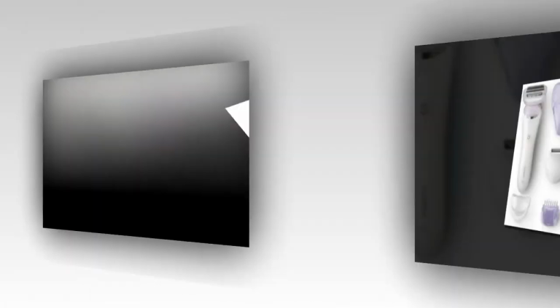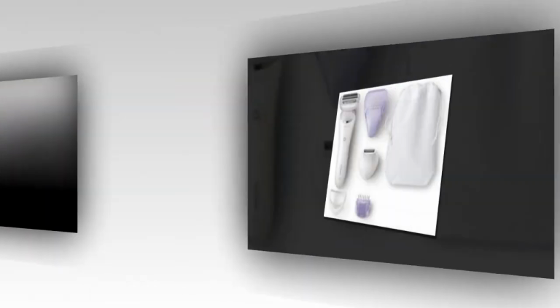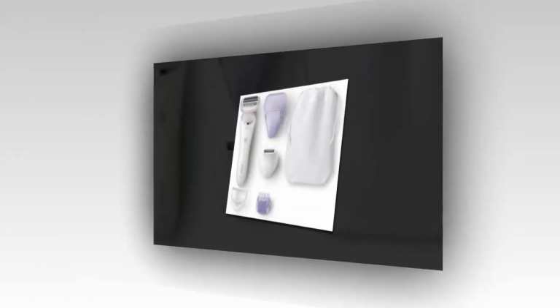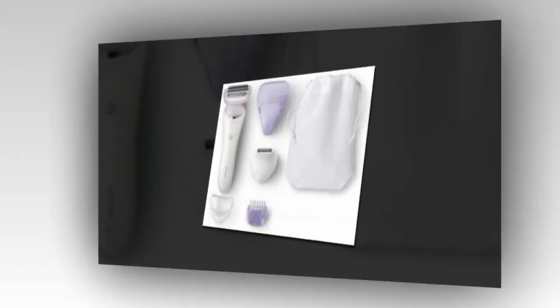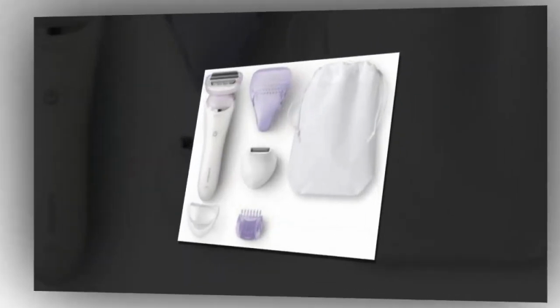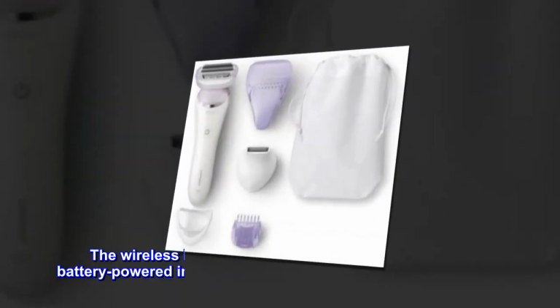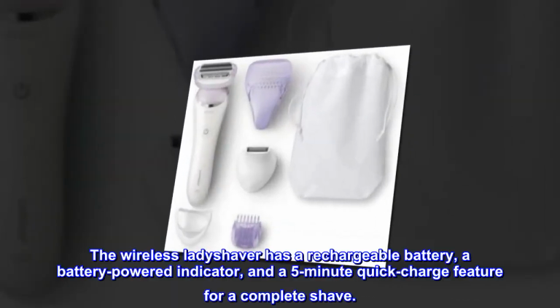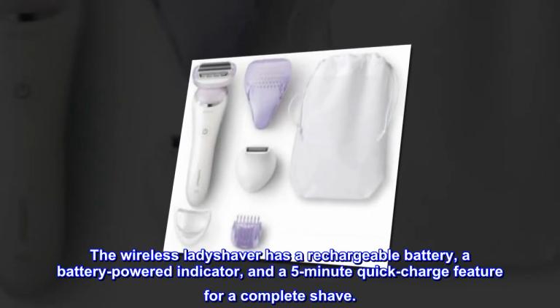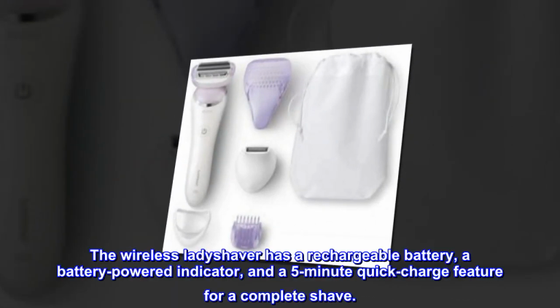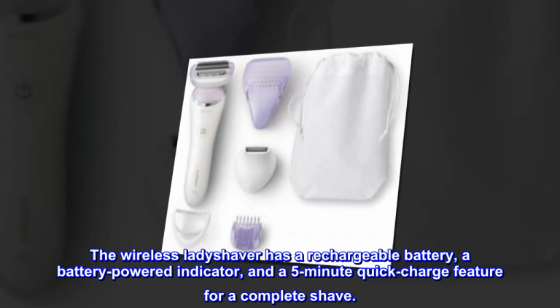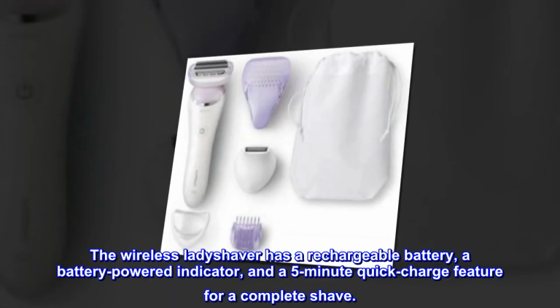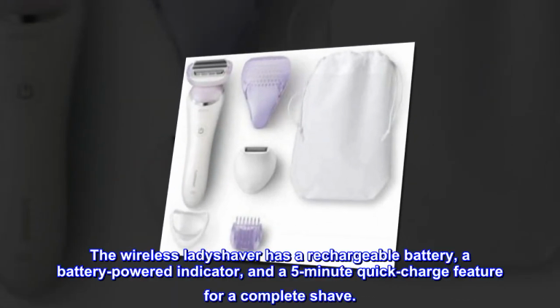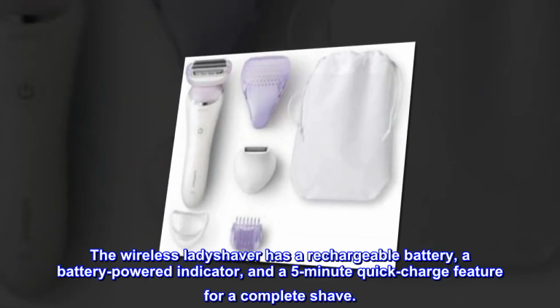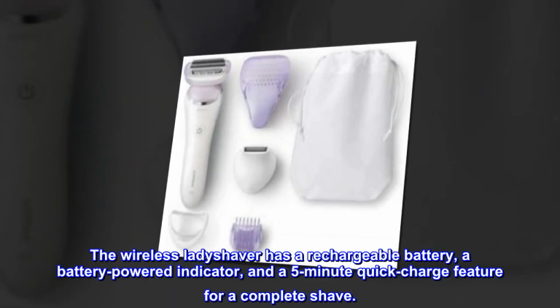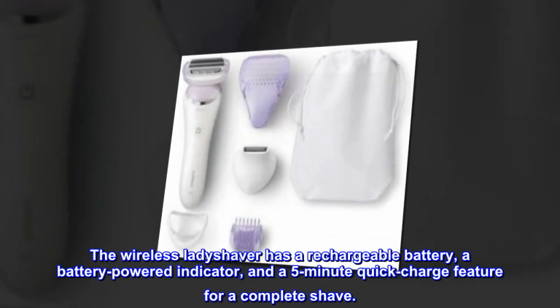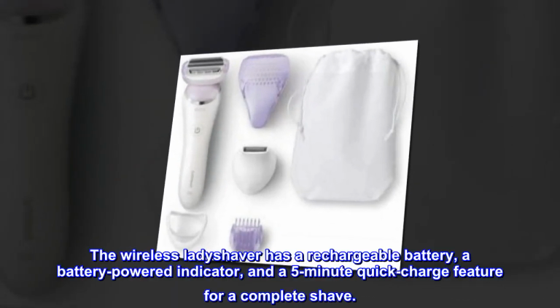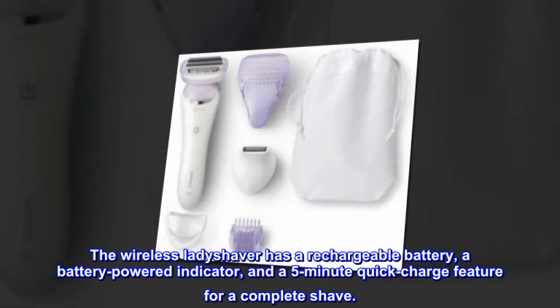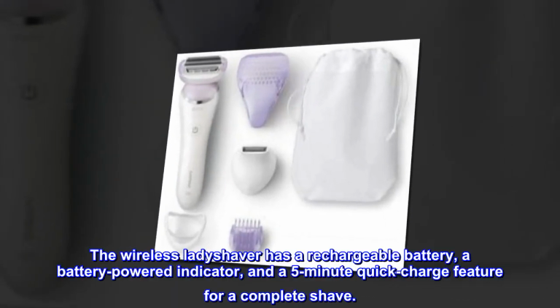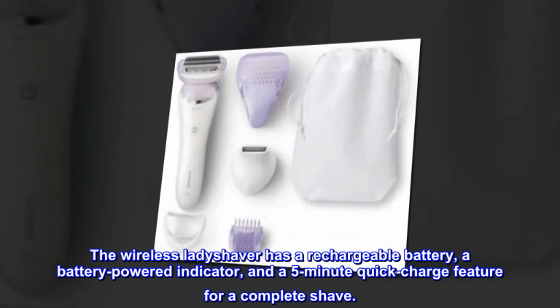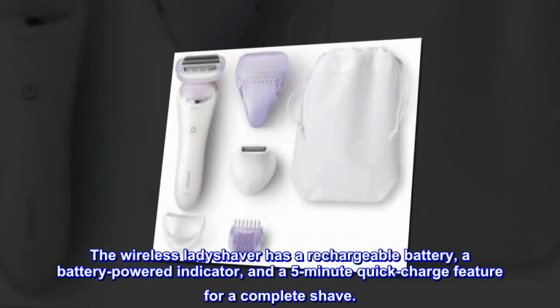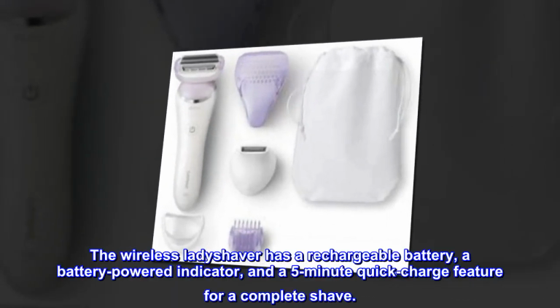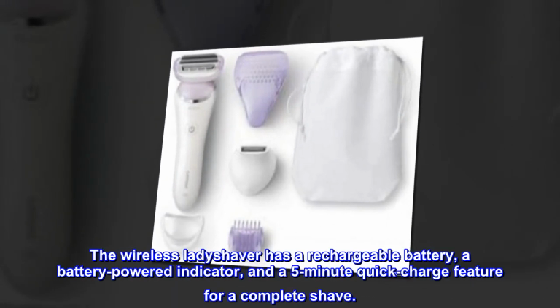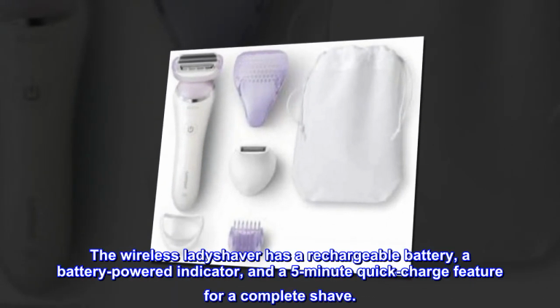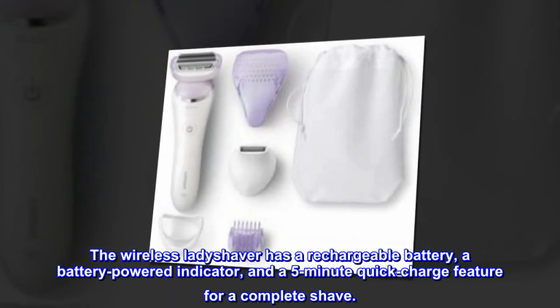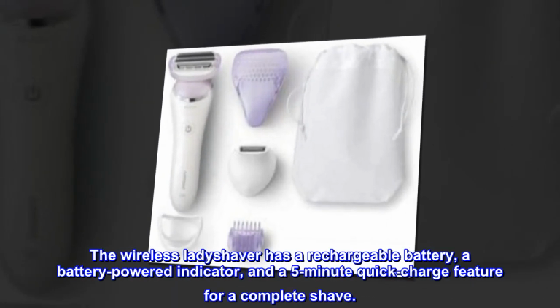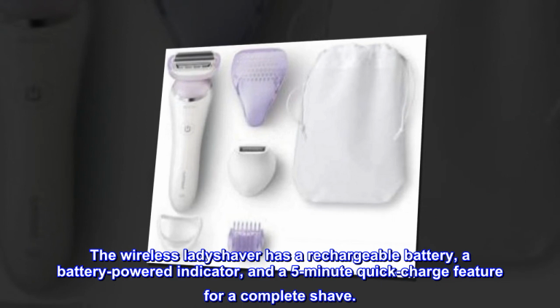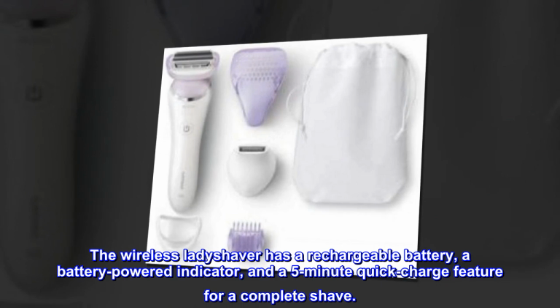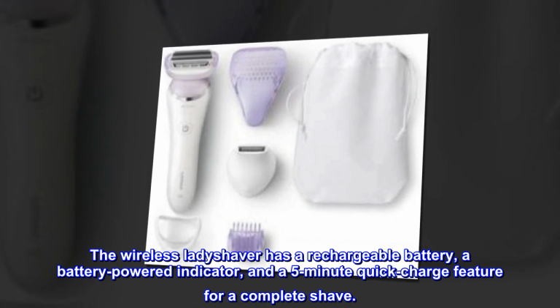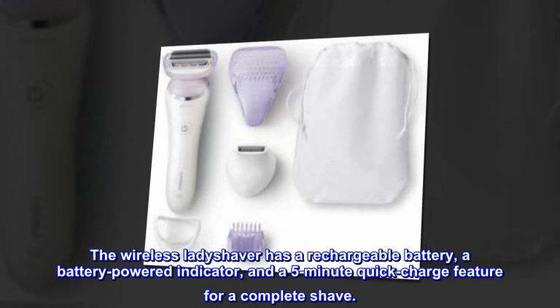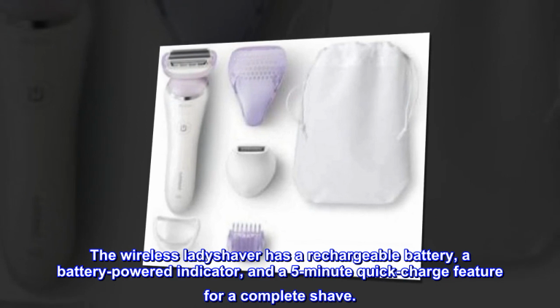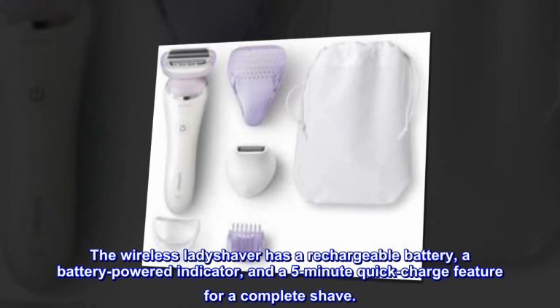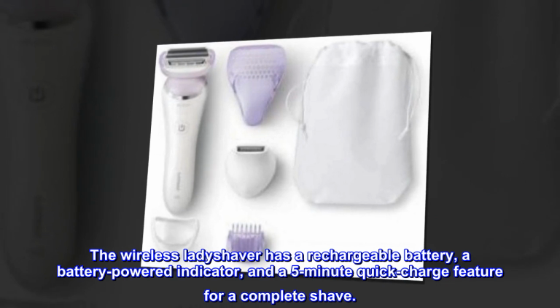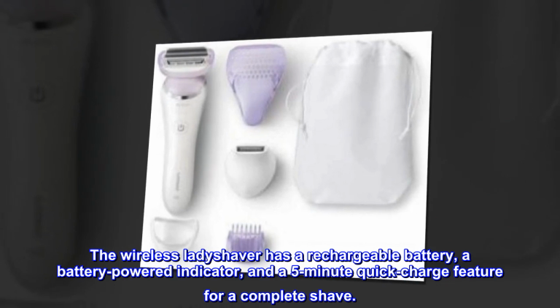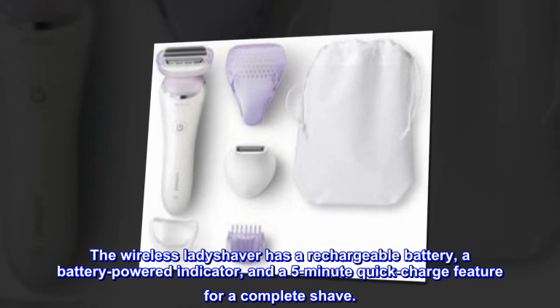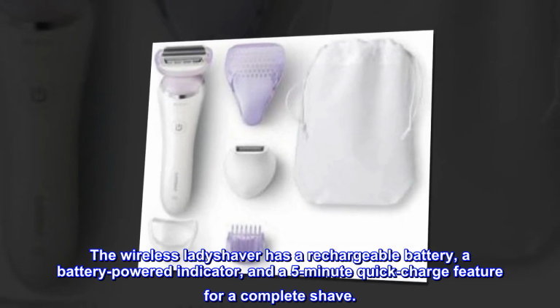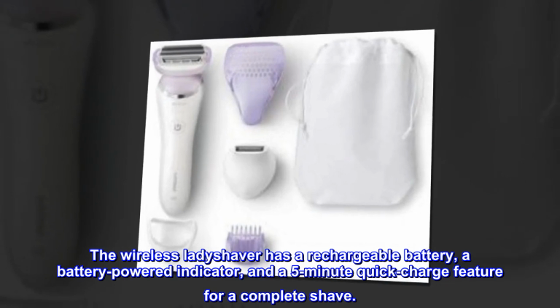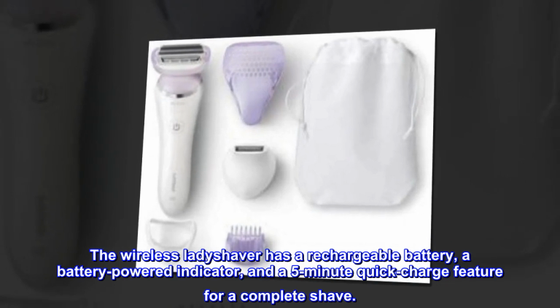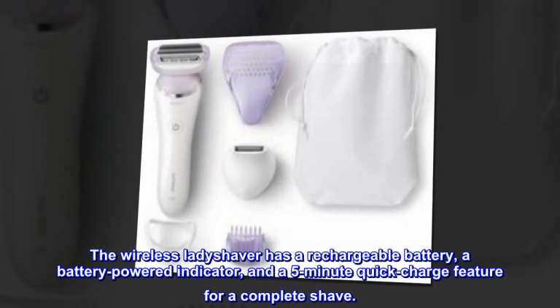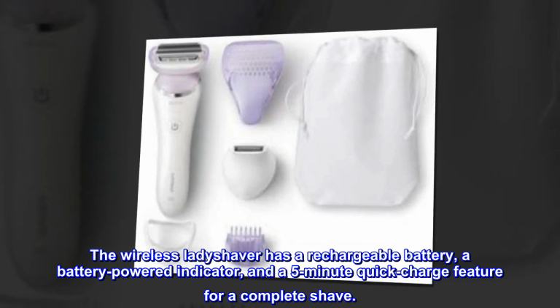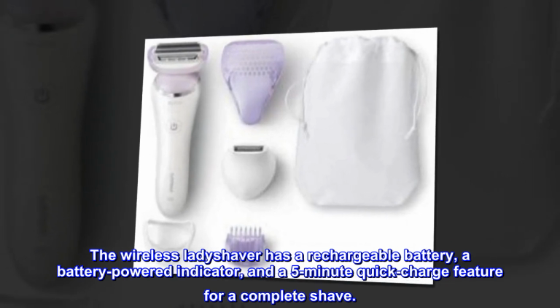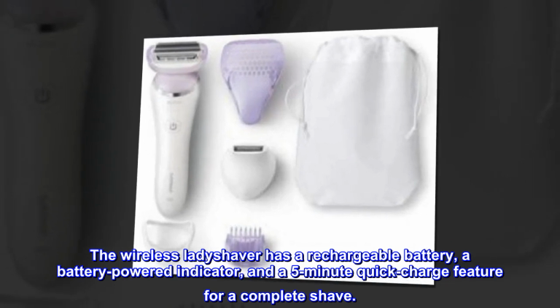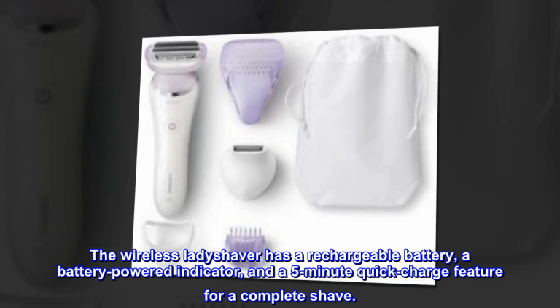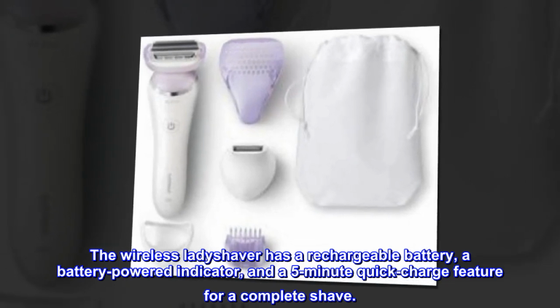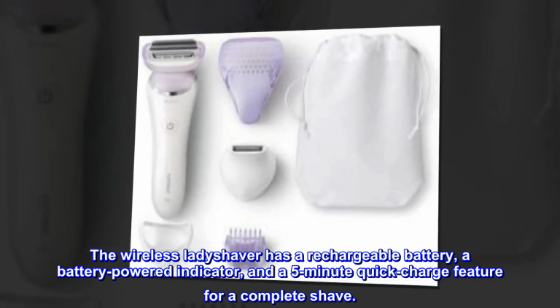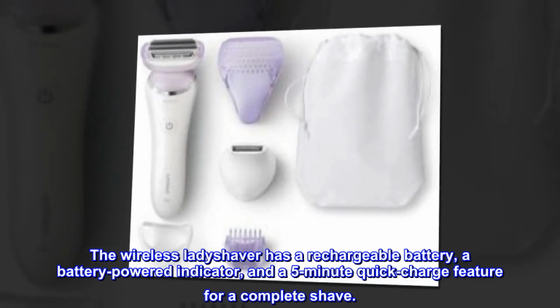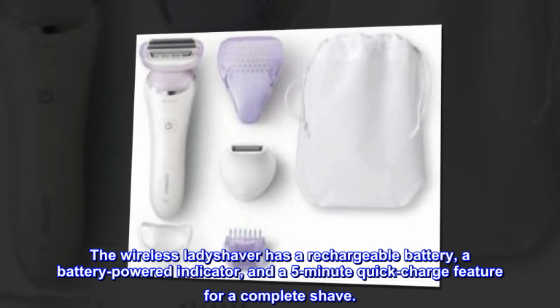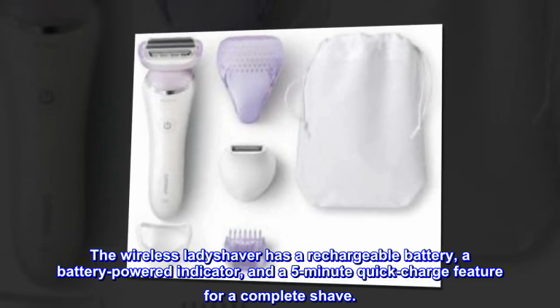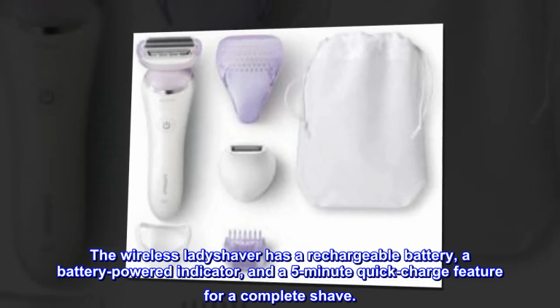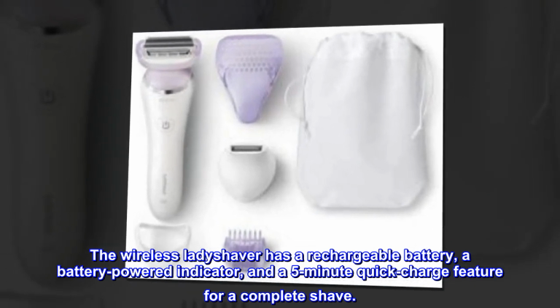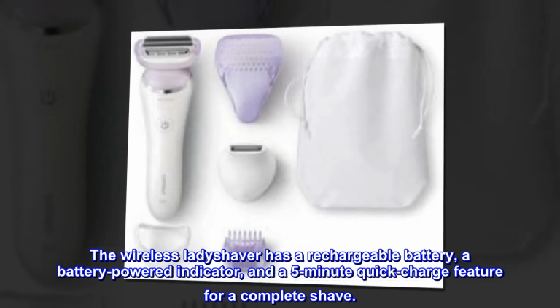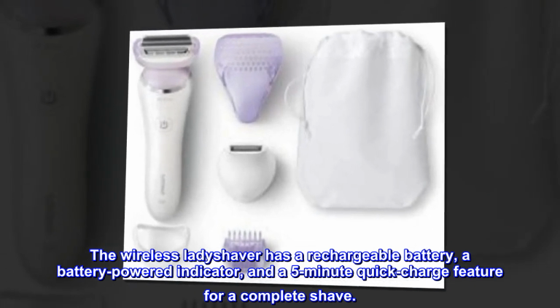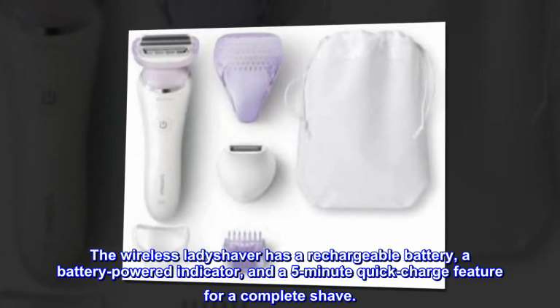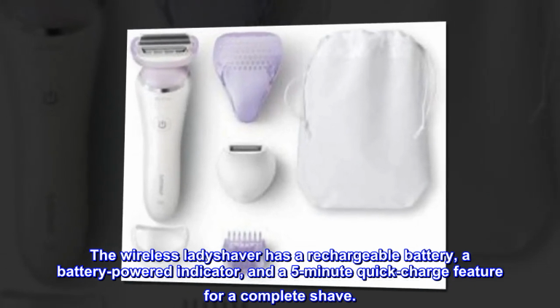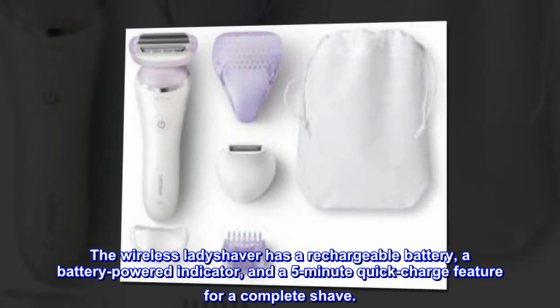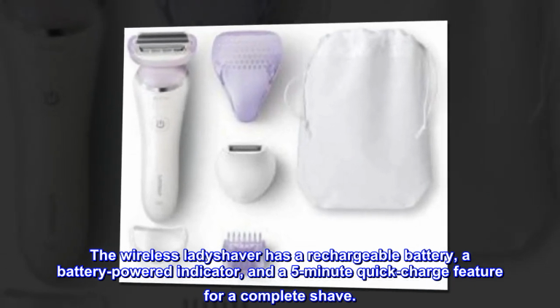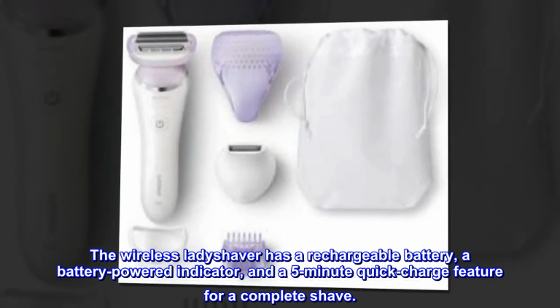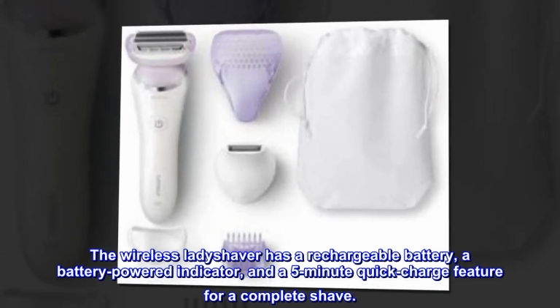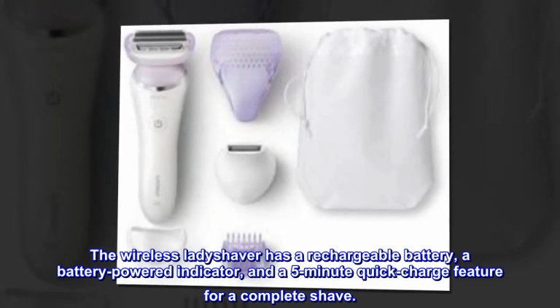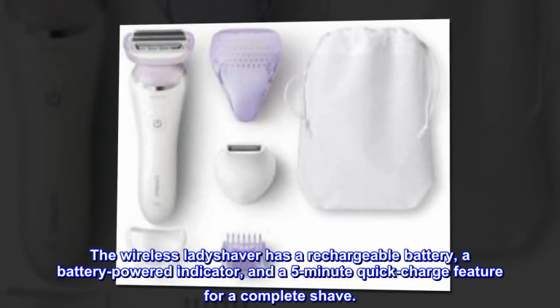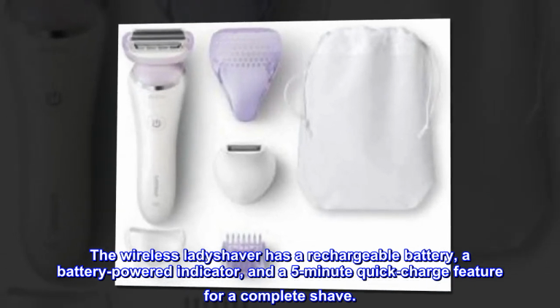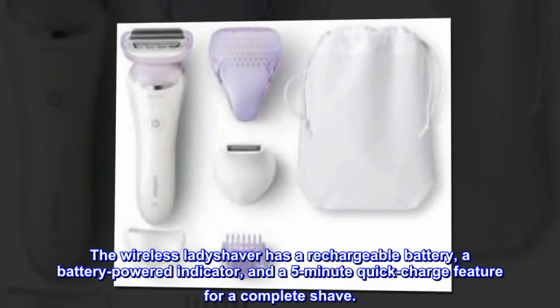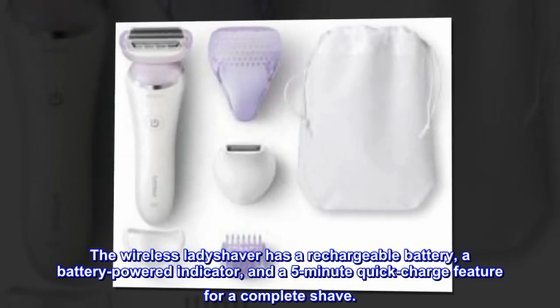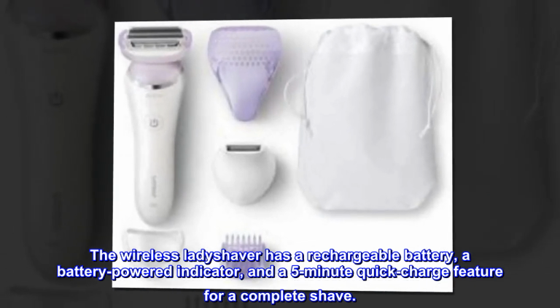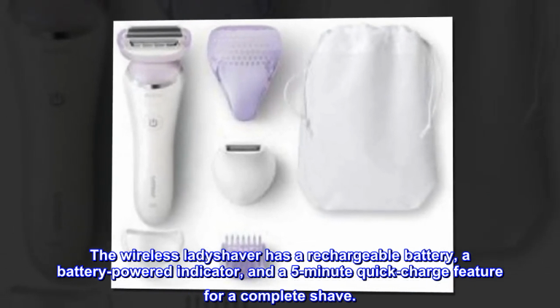The wireless lady shaver has a rechargeable battery, a battery-powered indicator, and a 5-minute quick-charge feature for a complete shave.